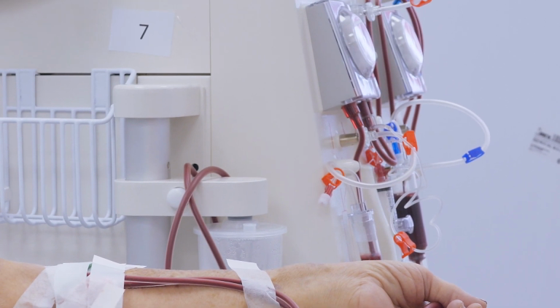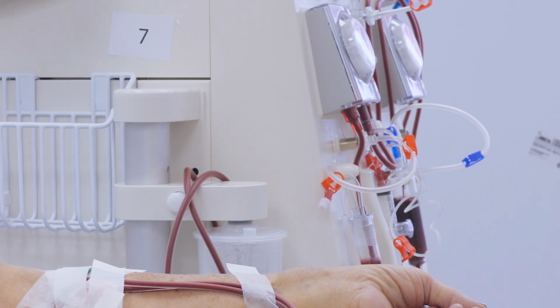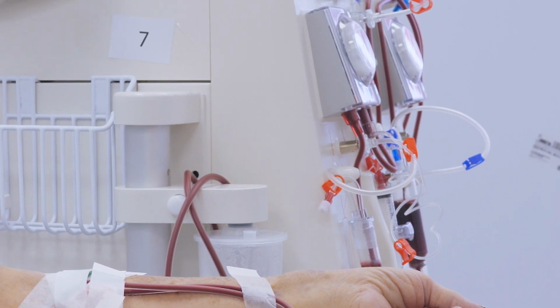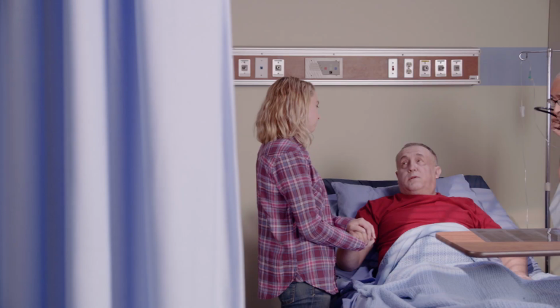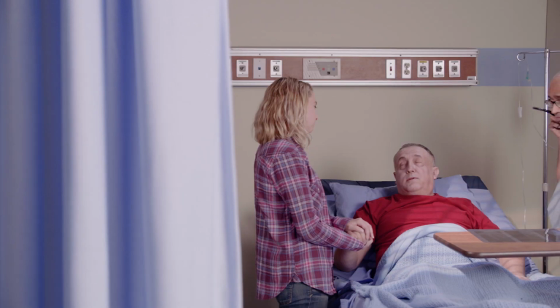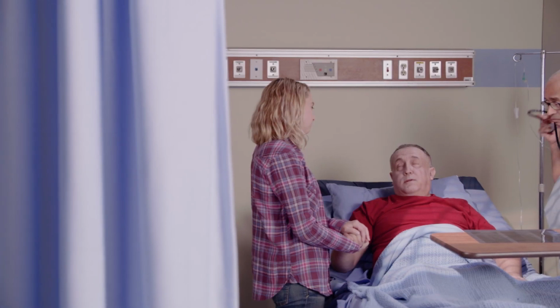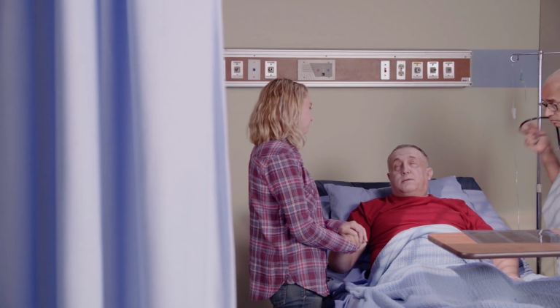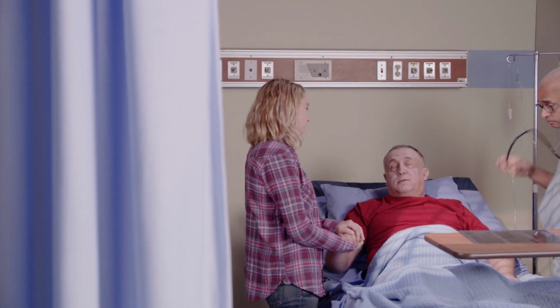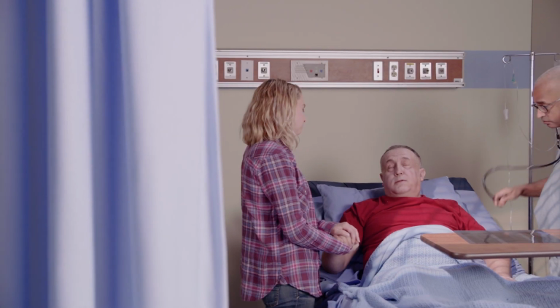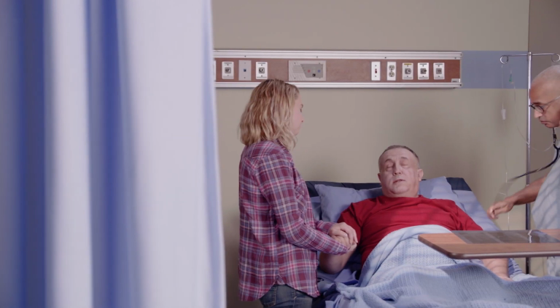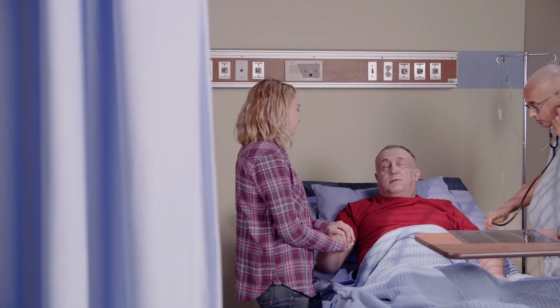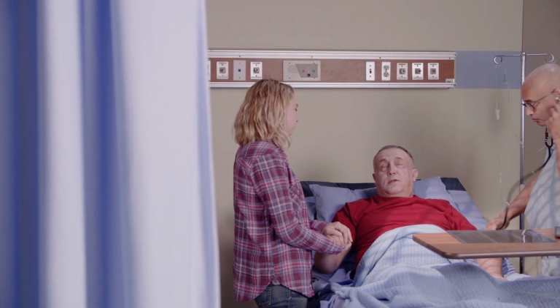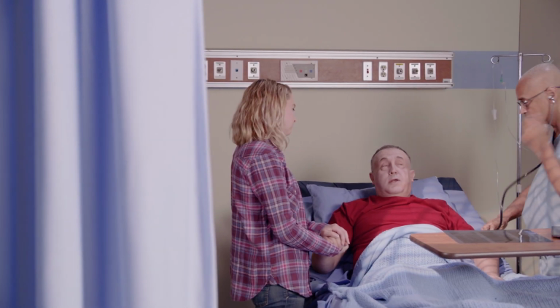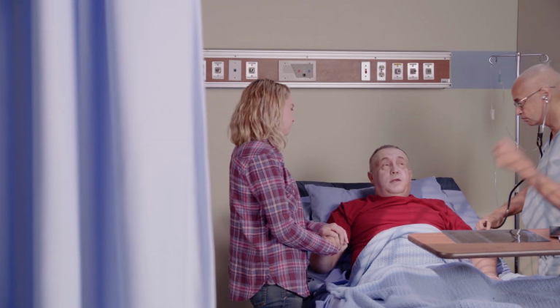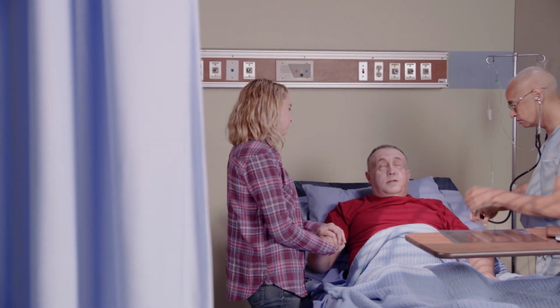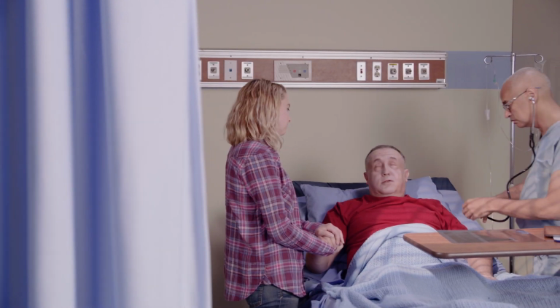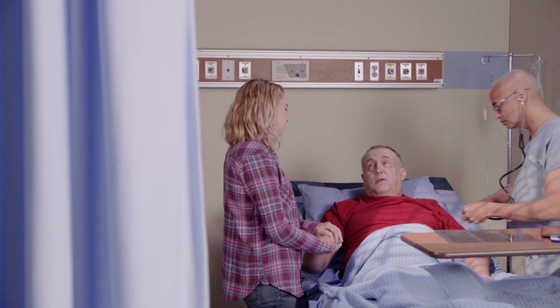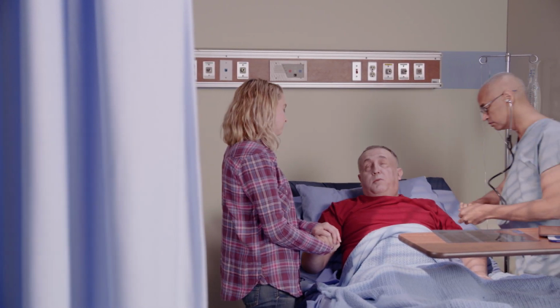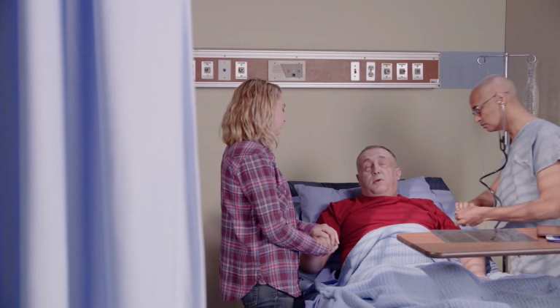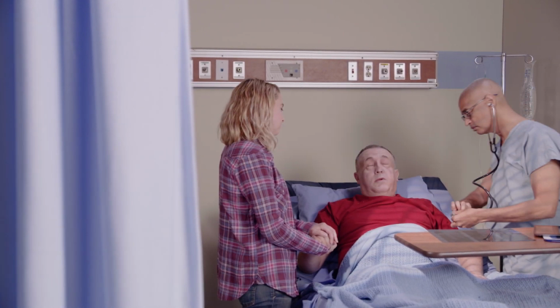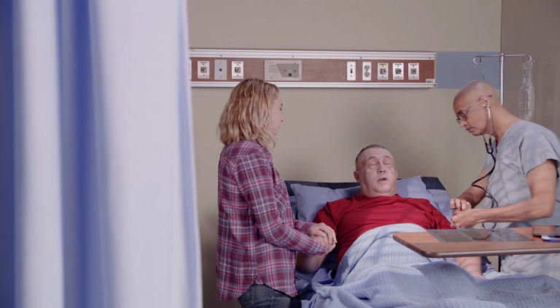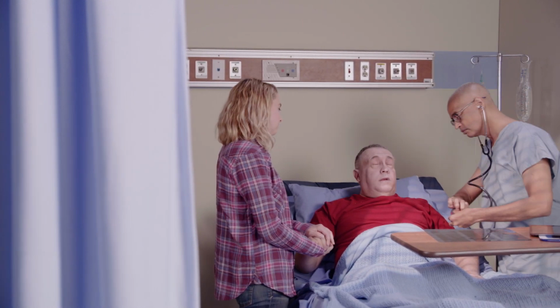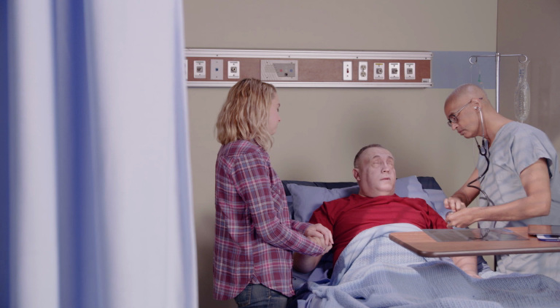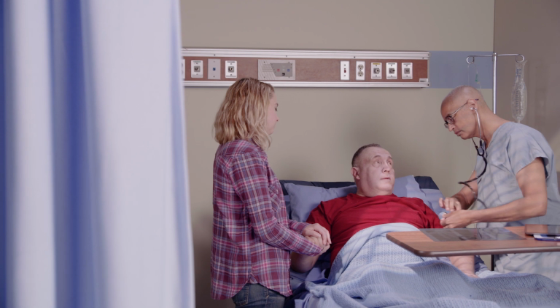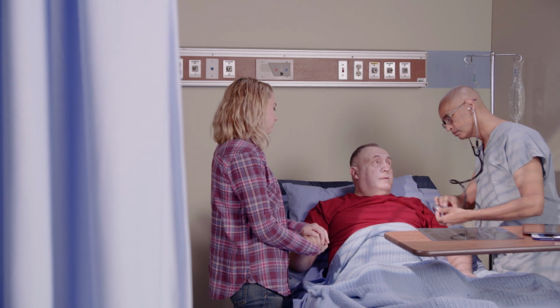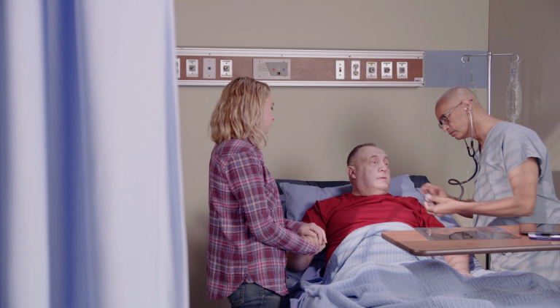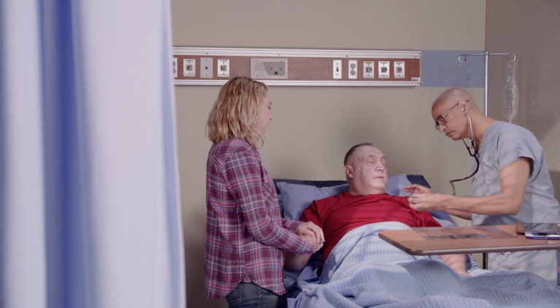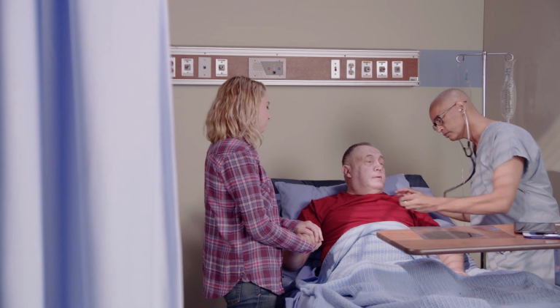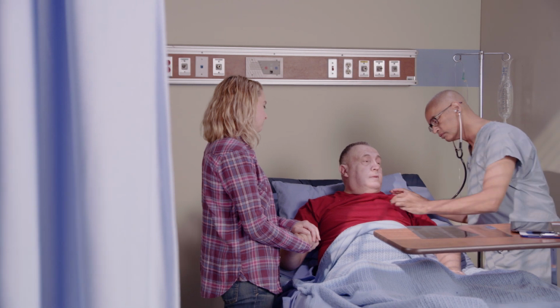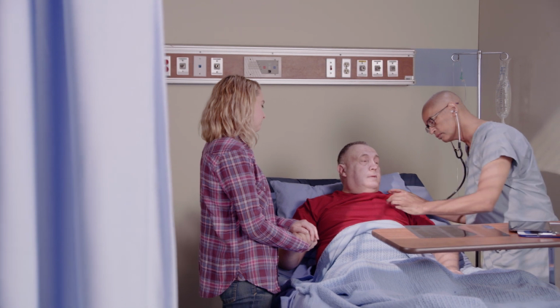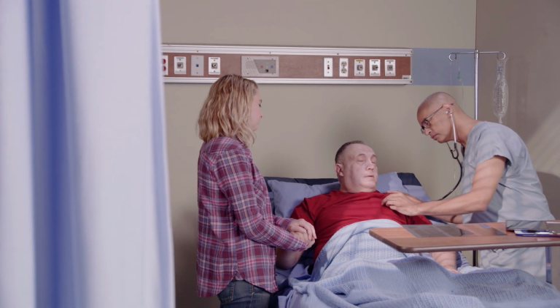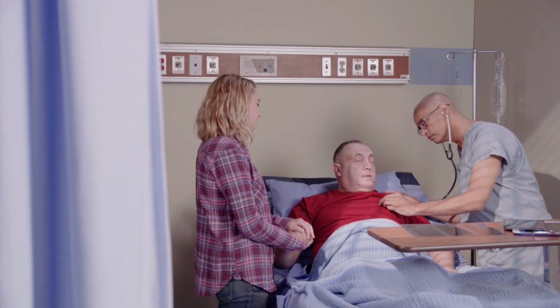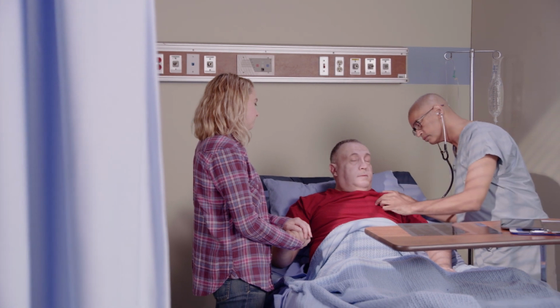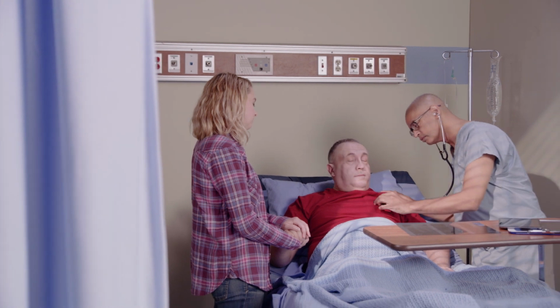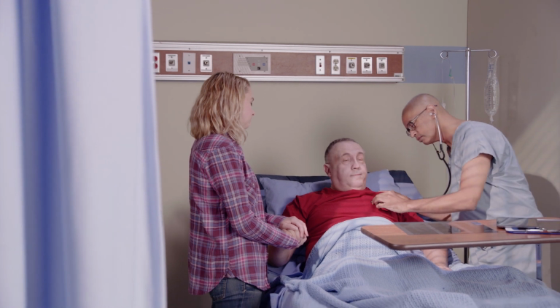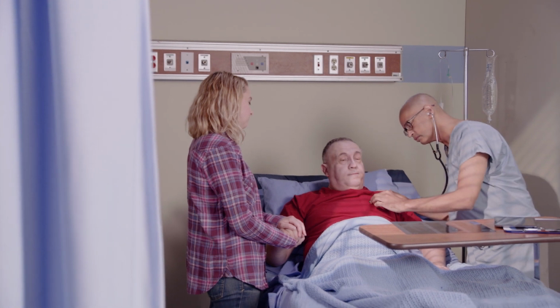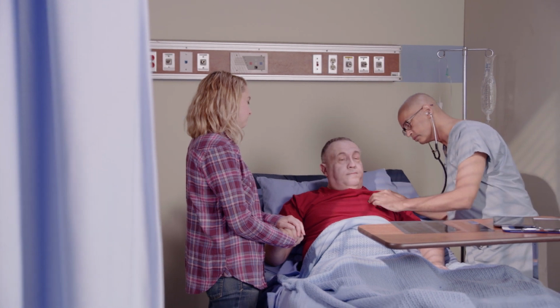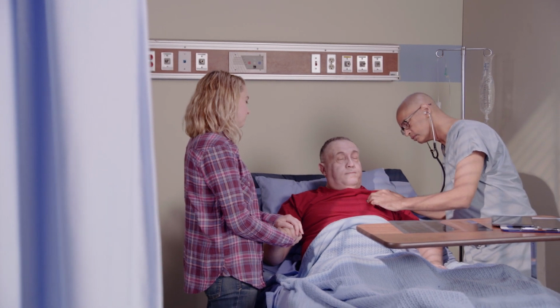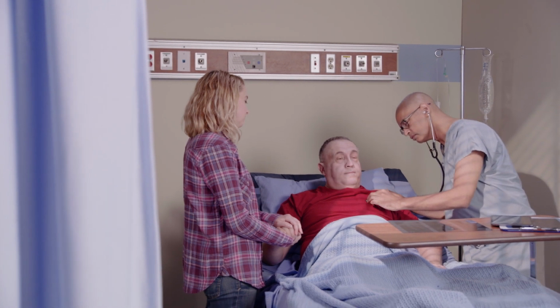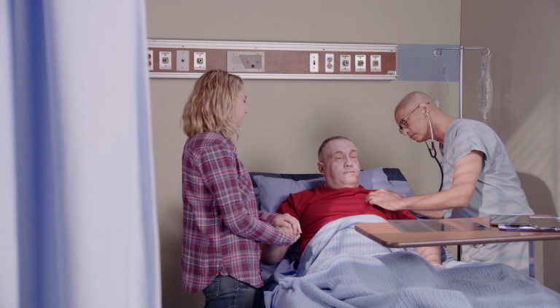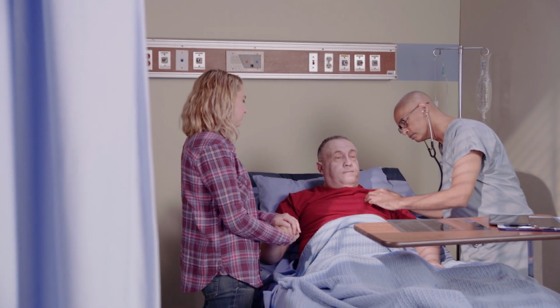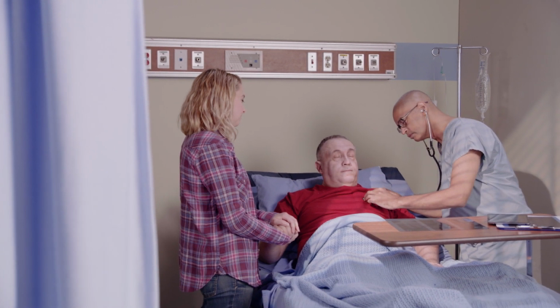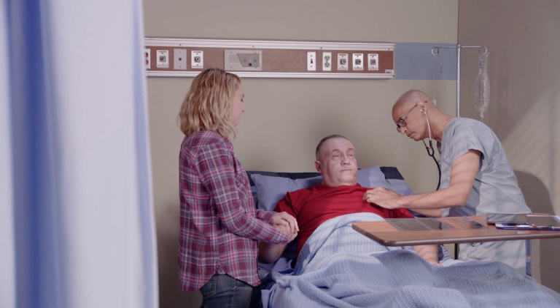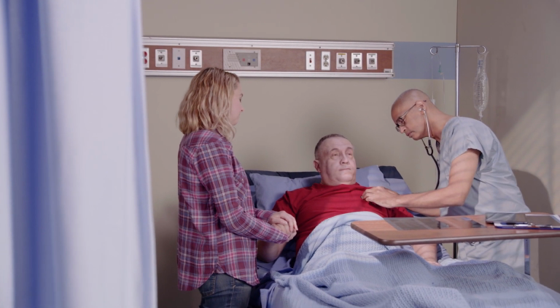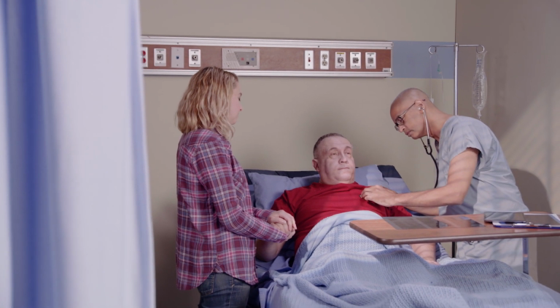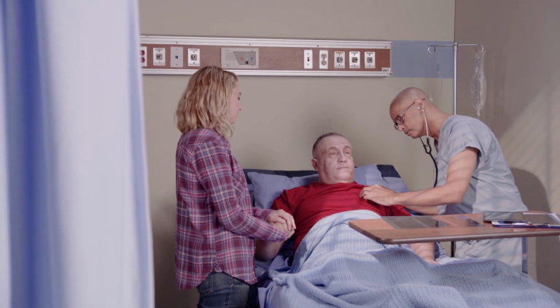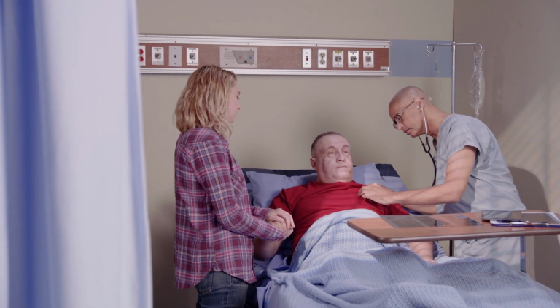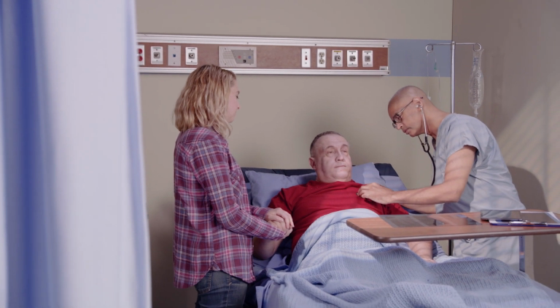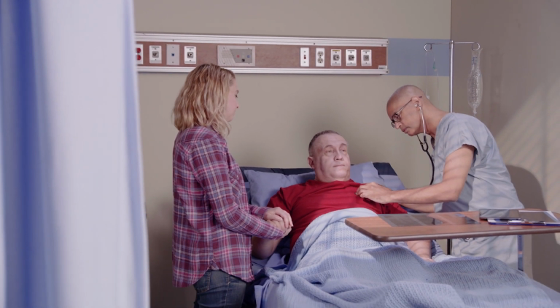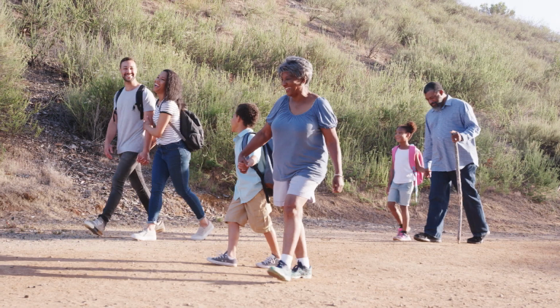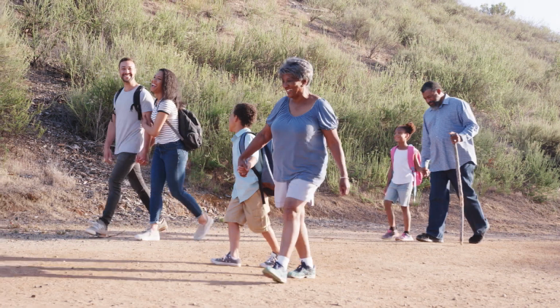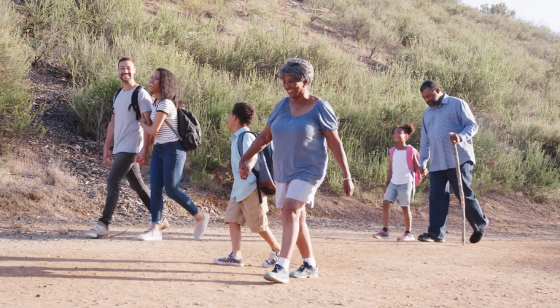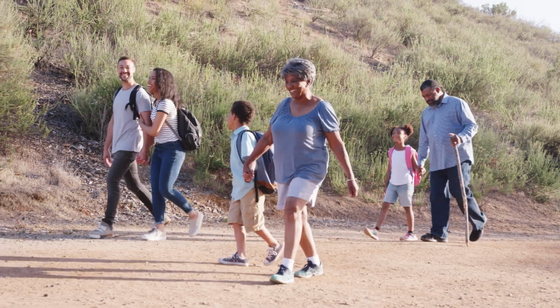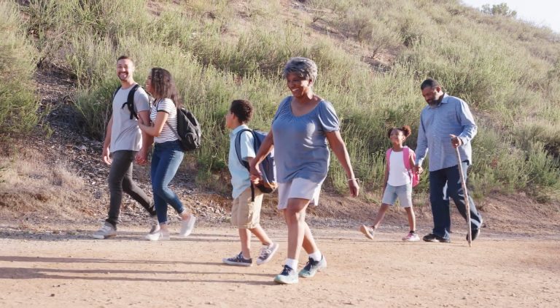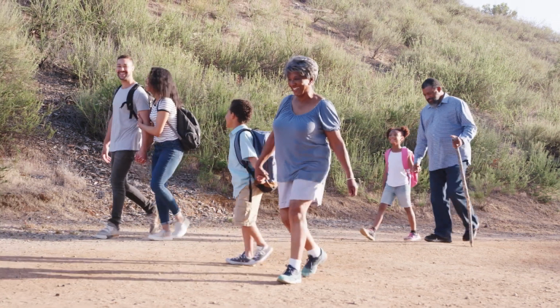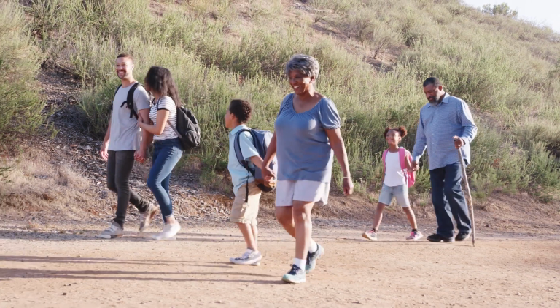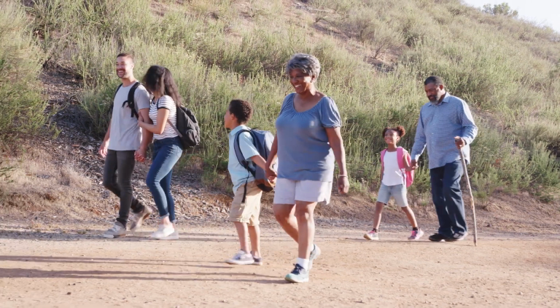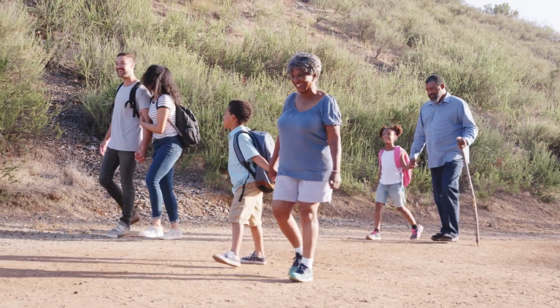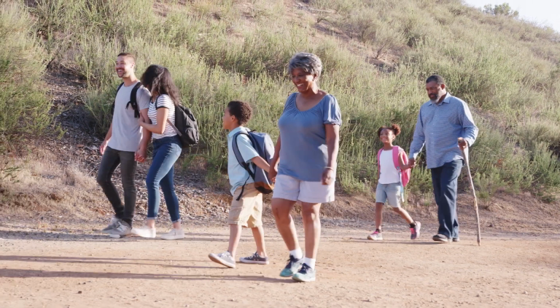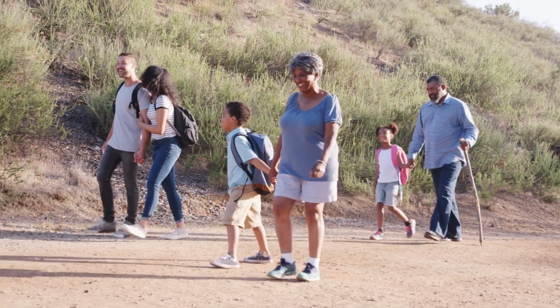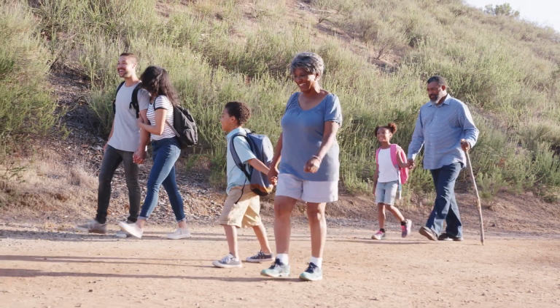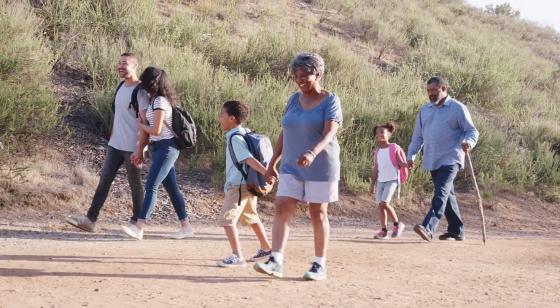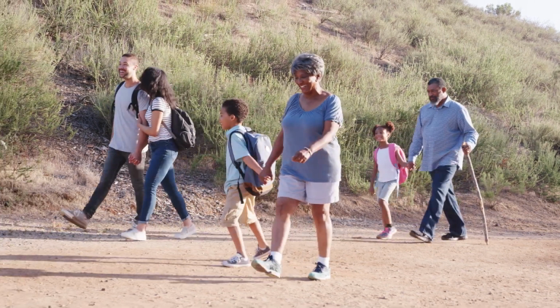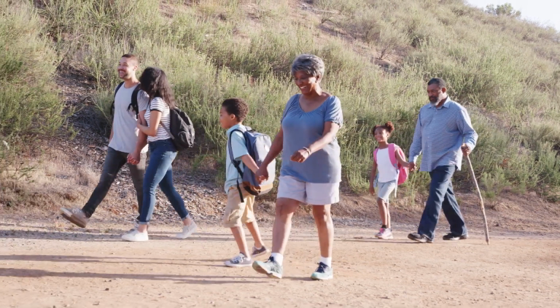I think it empowers families to know what the underlying cause of their kidney disease is and can help them with decision-making and family planning into the future.